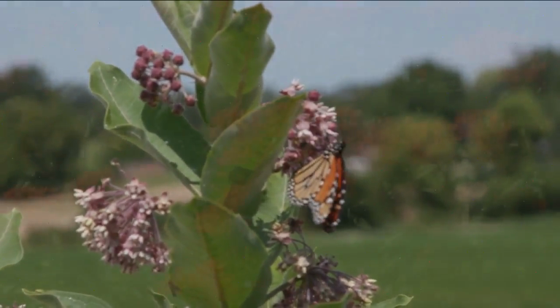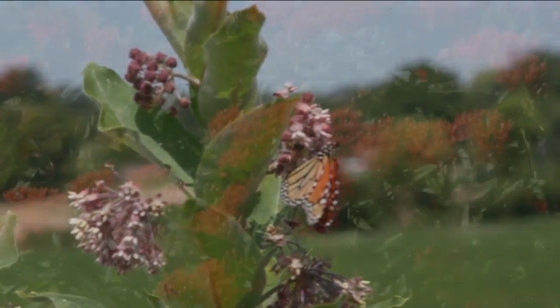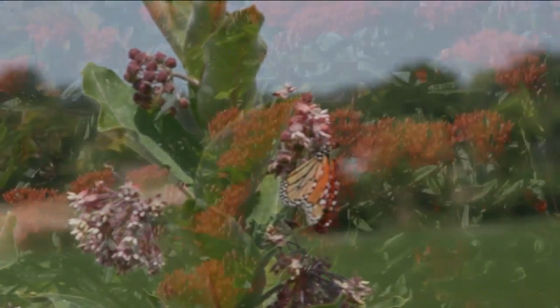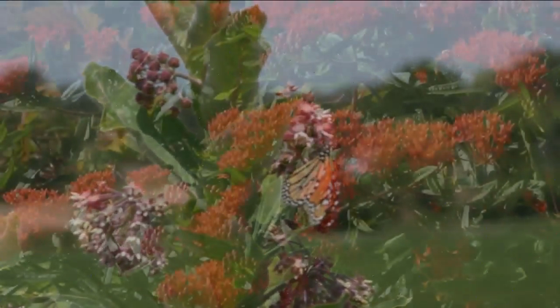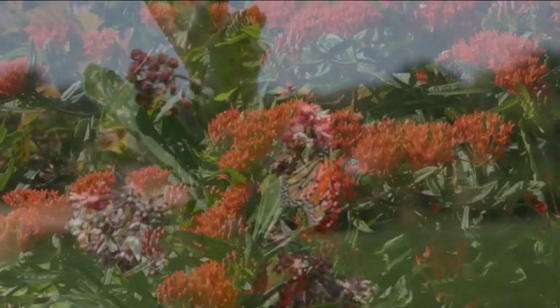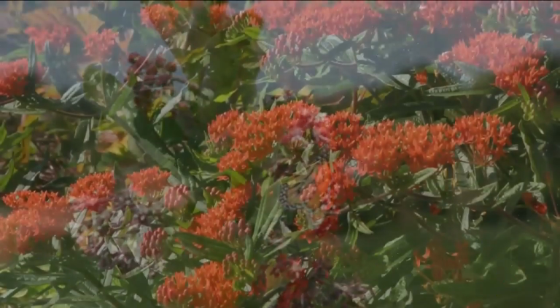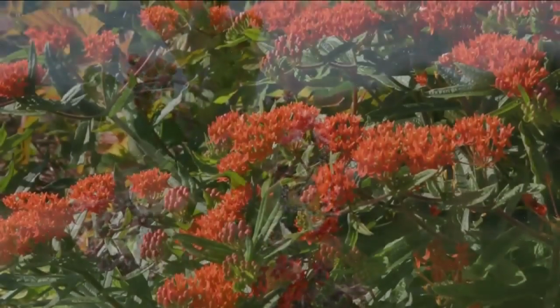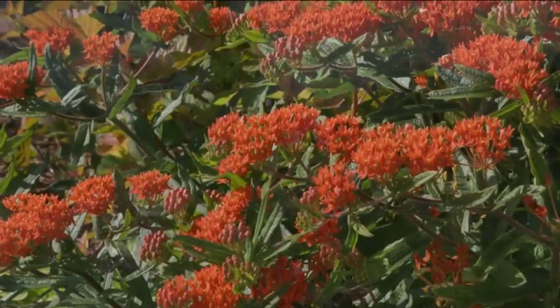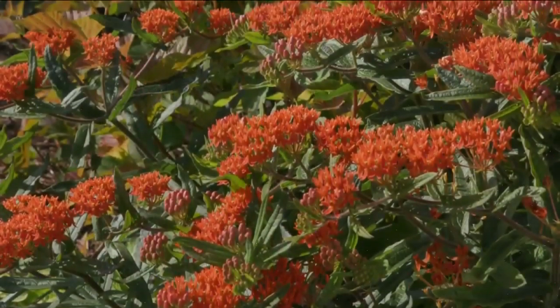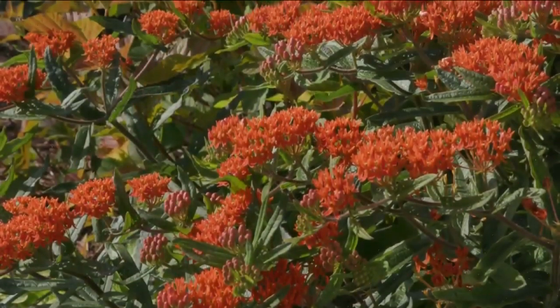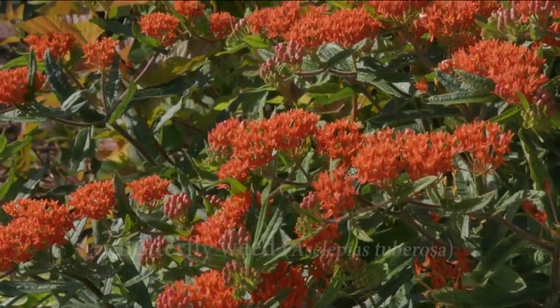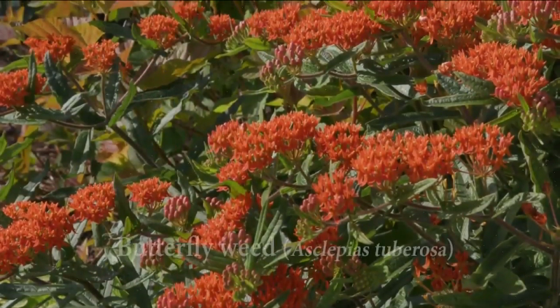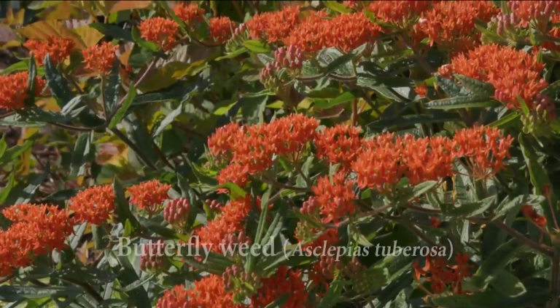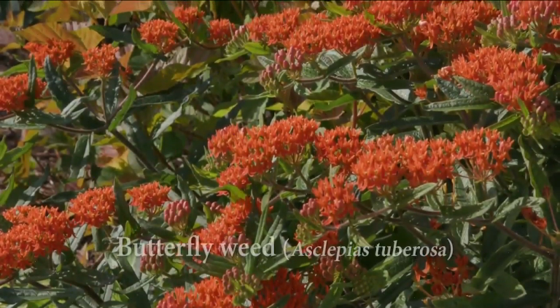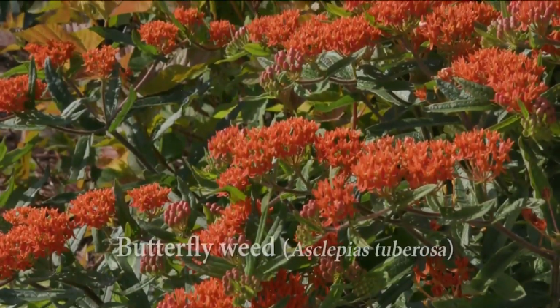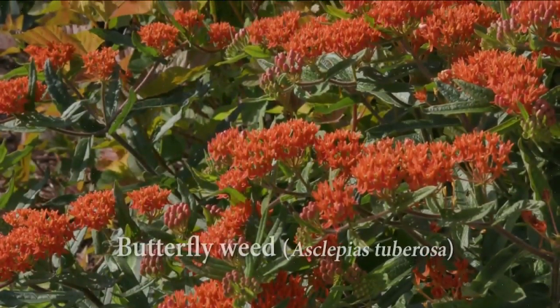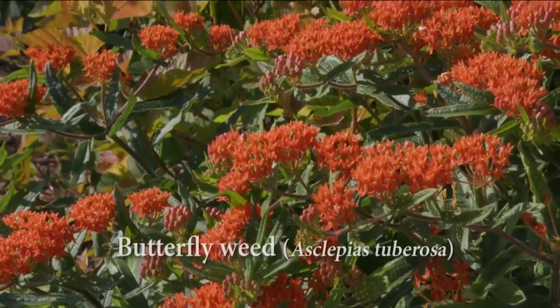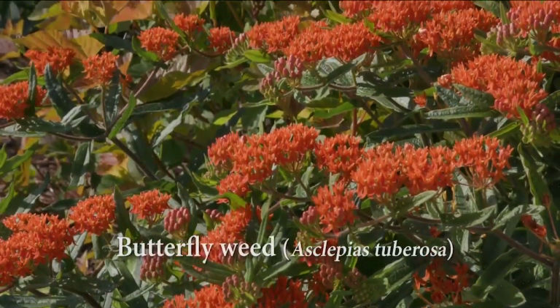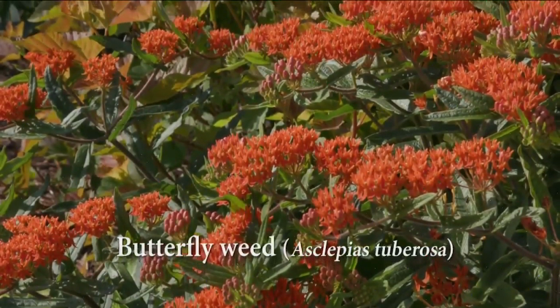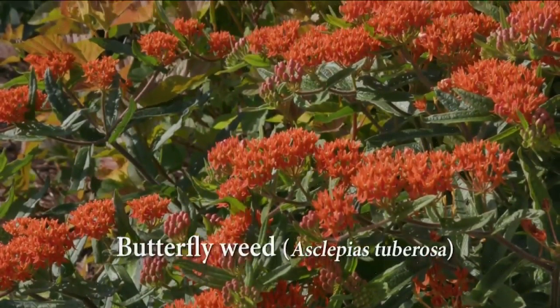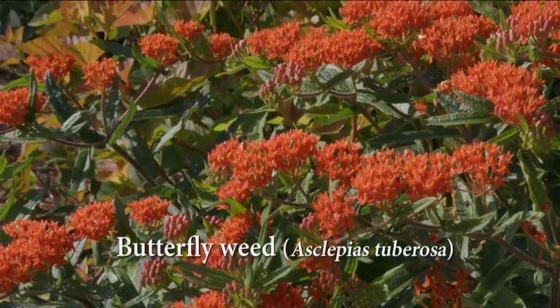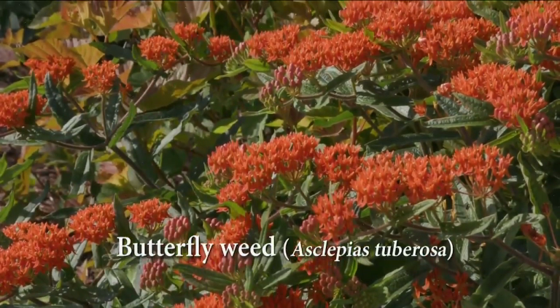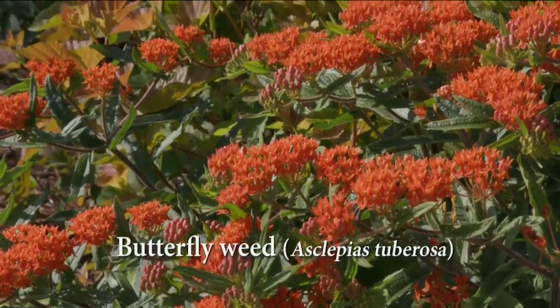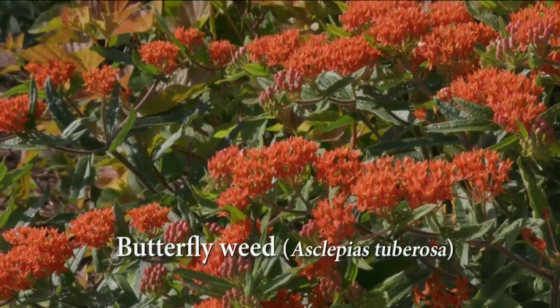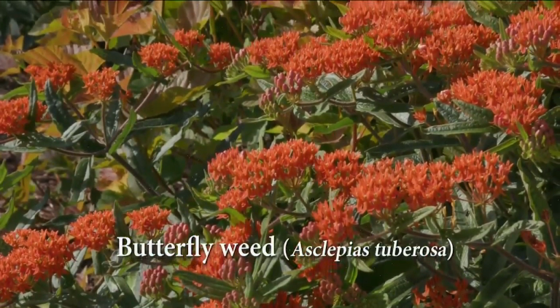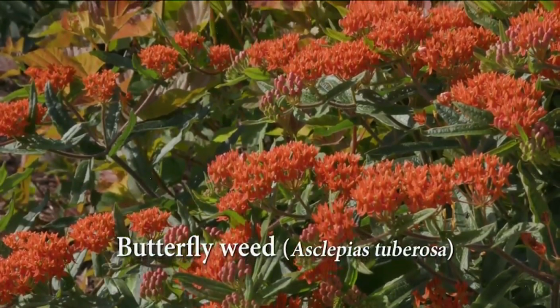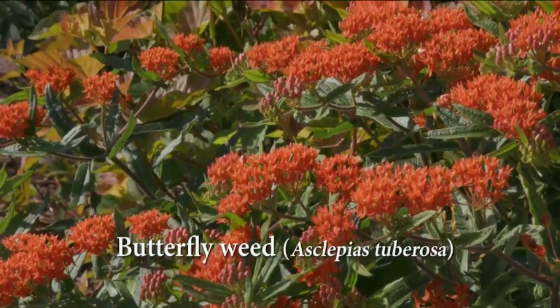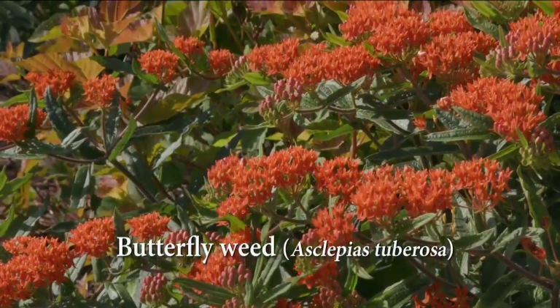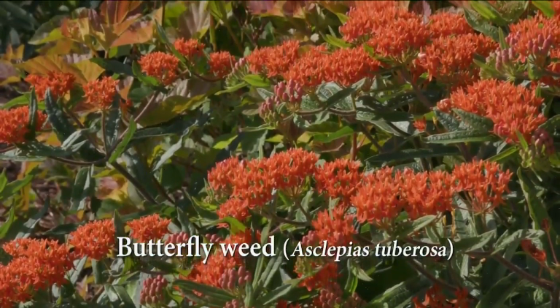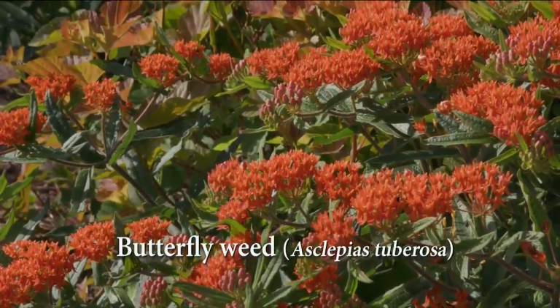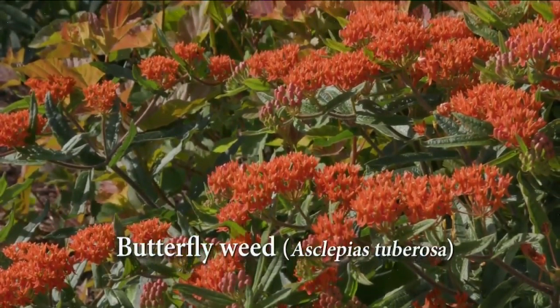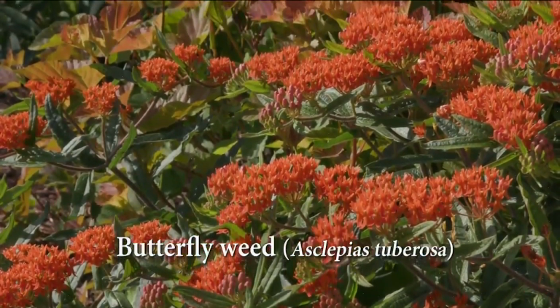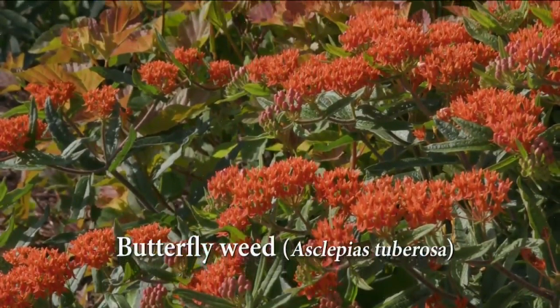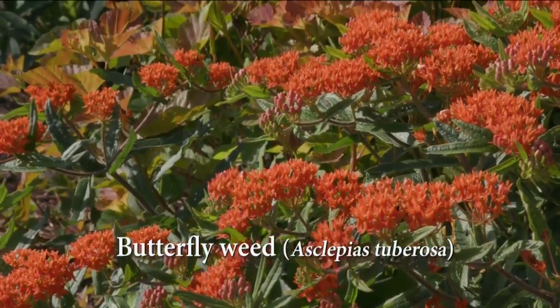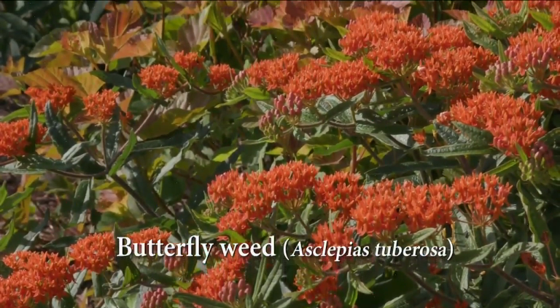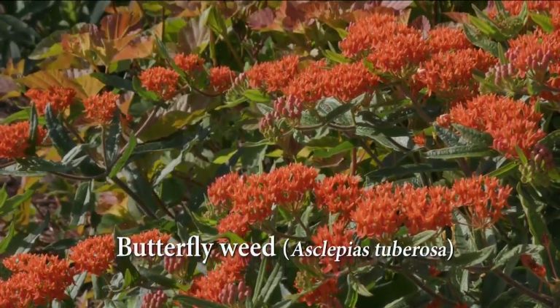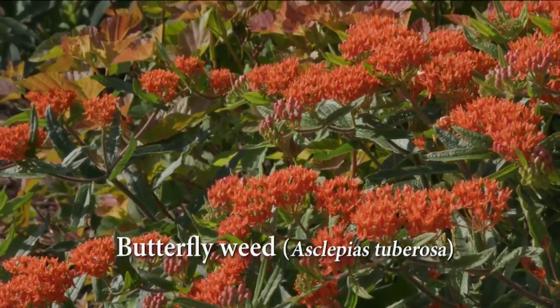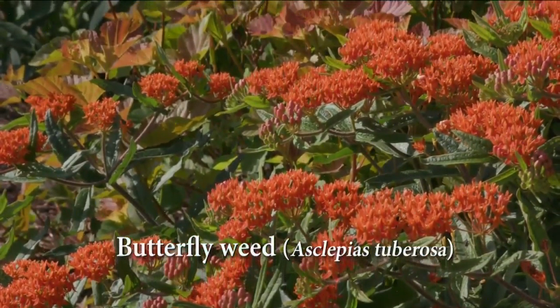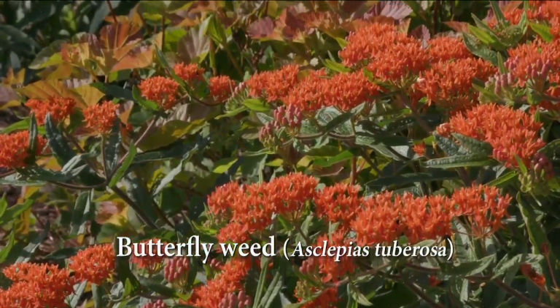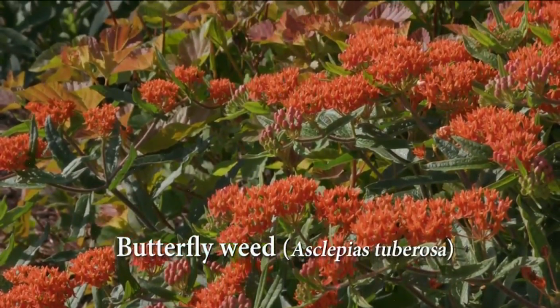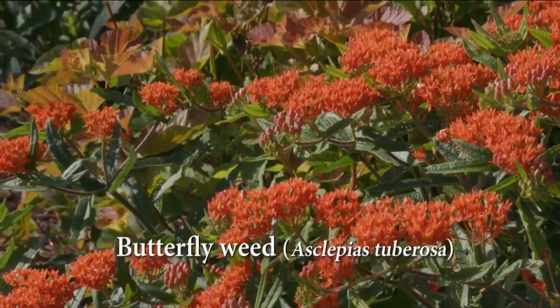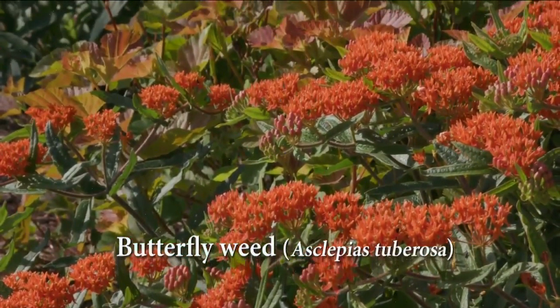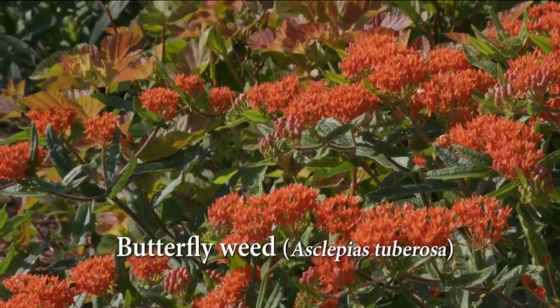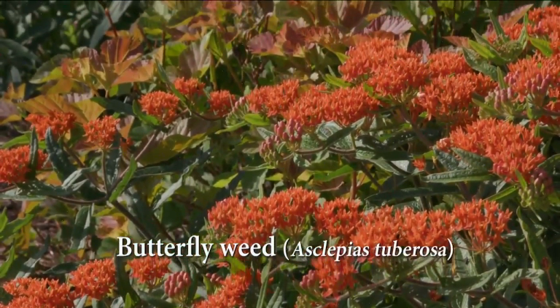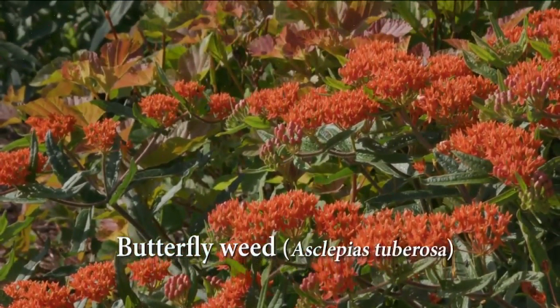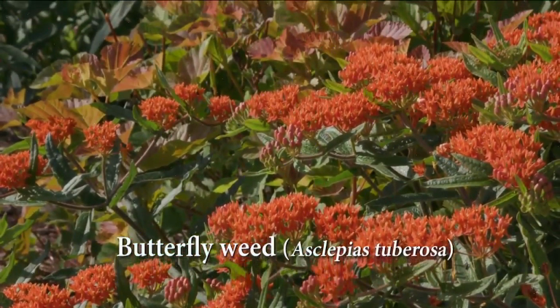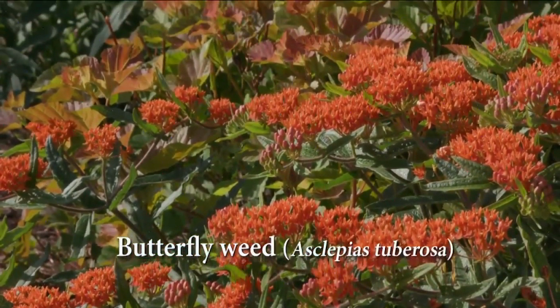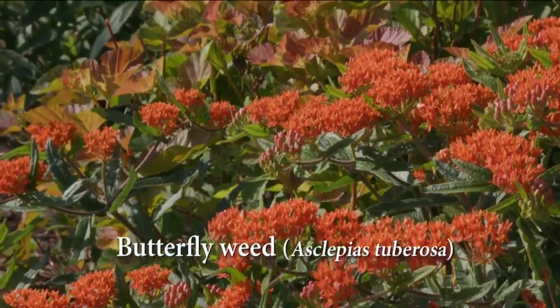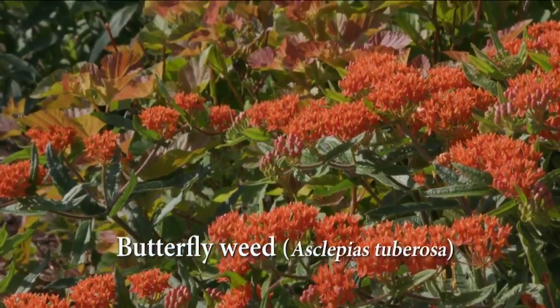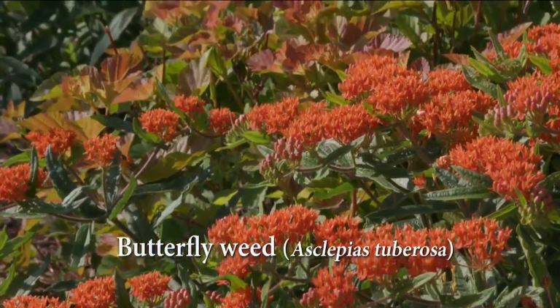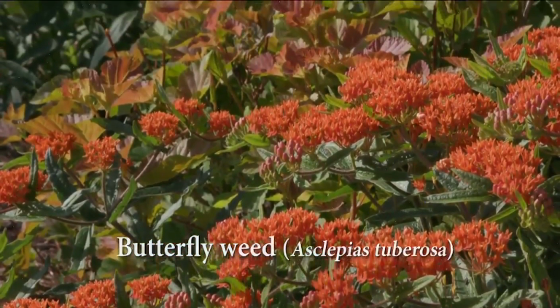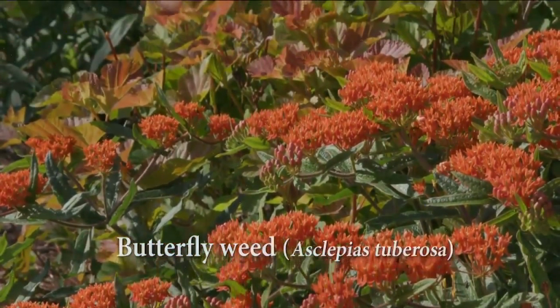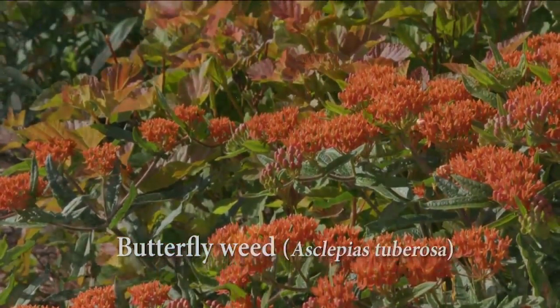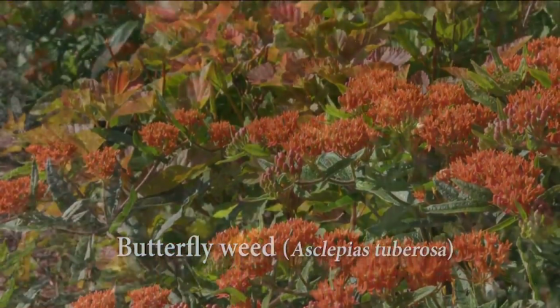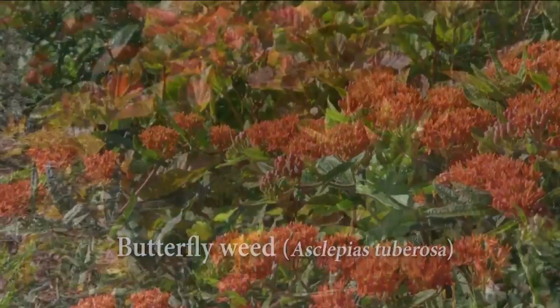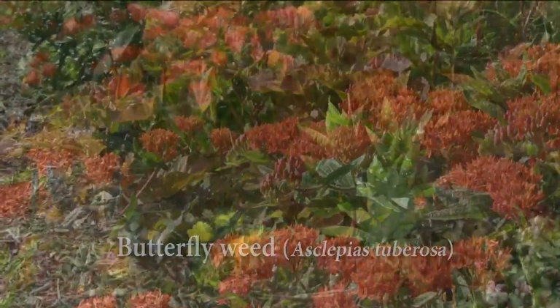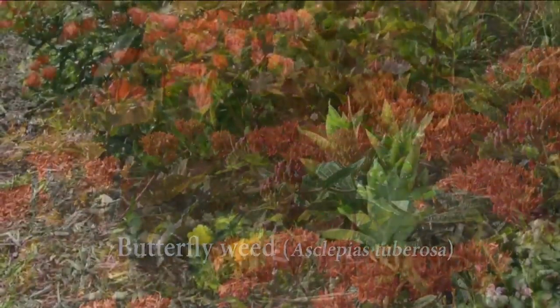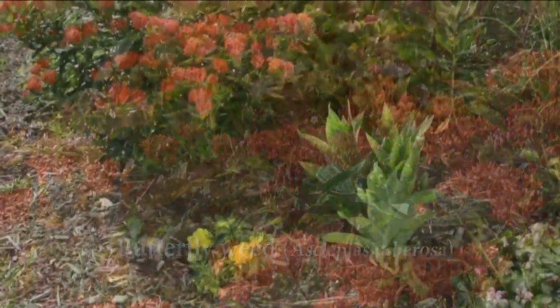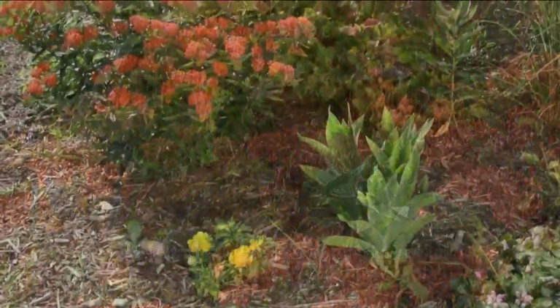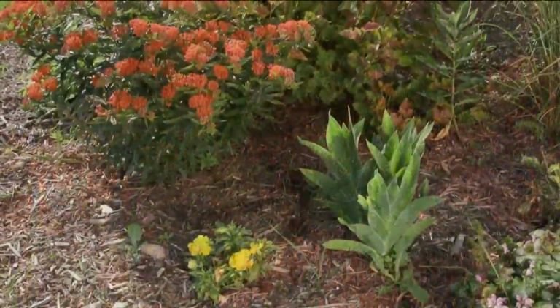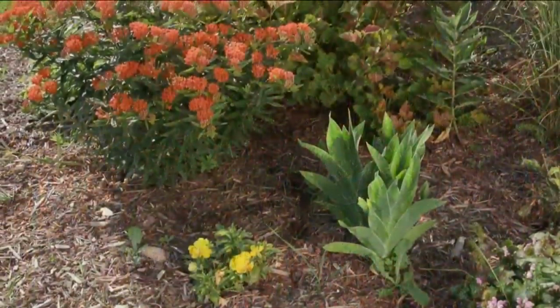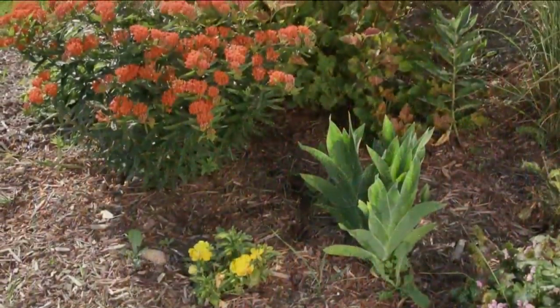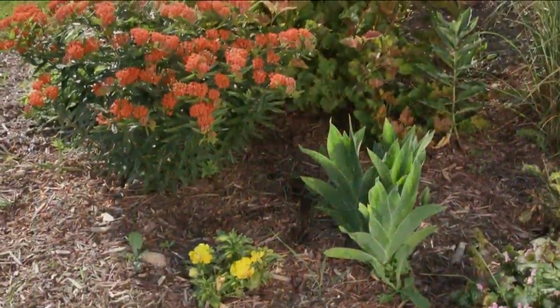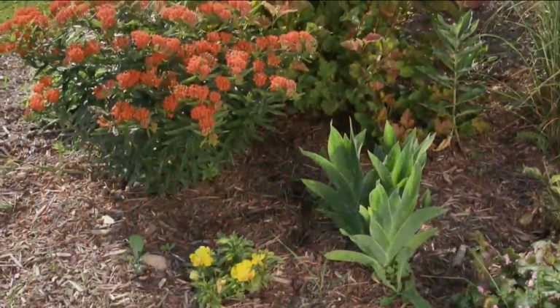Butterfly weed's adaptability, brilliant orange blooms, and monarch appeal won it the 2017 Perennial Plant of the Year.